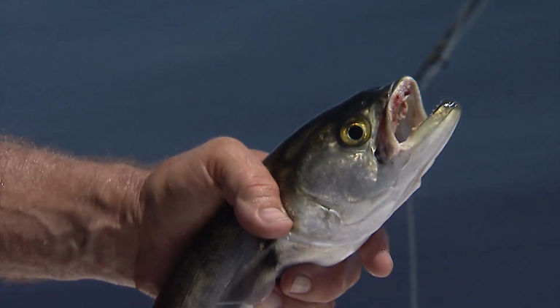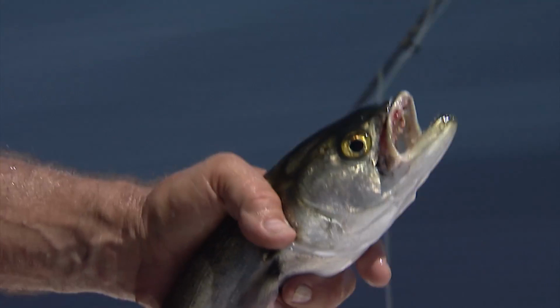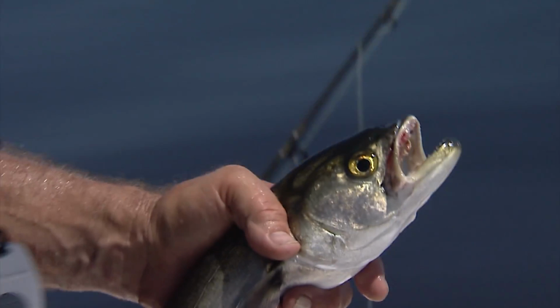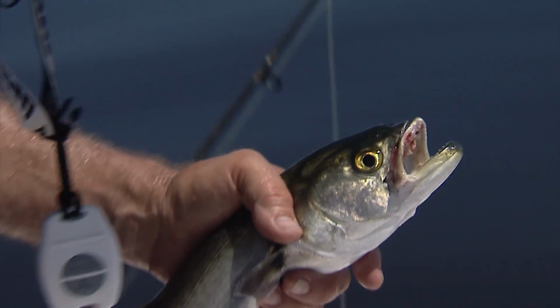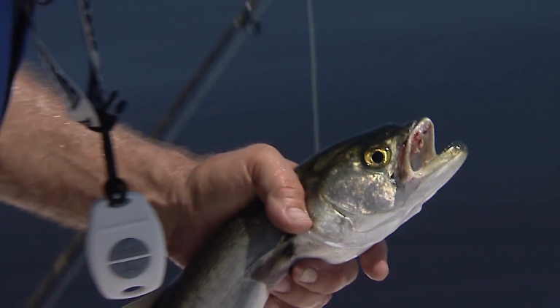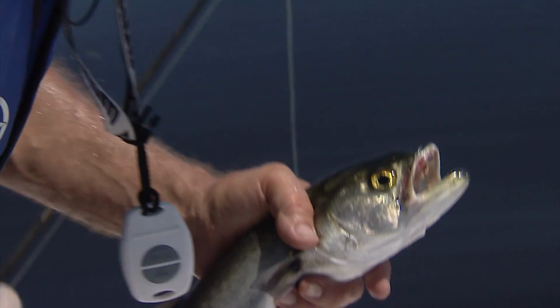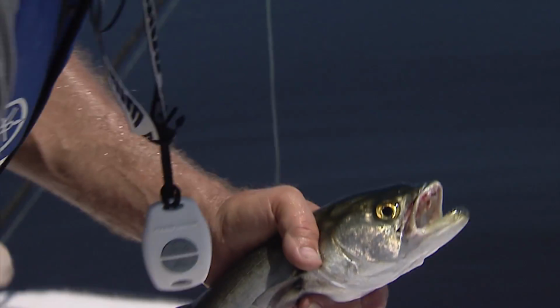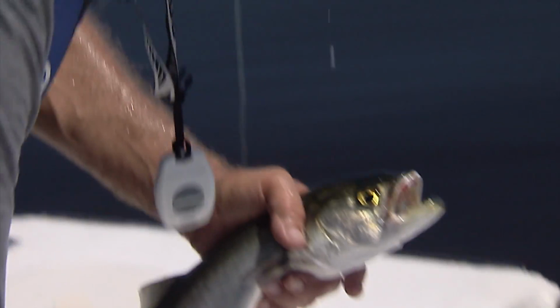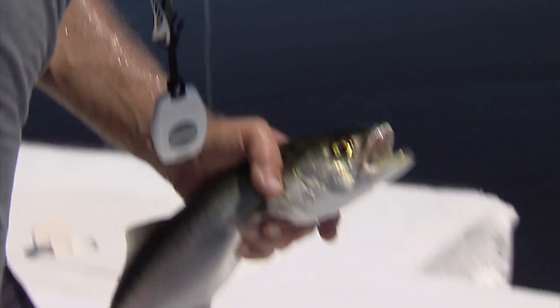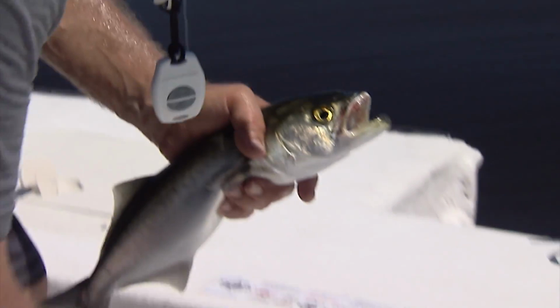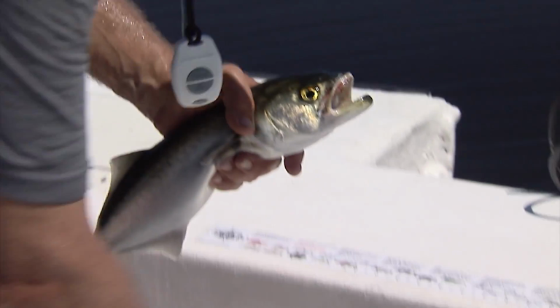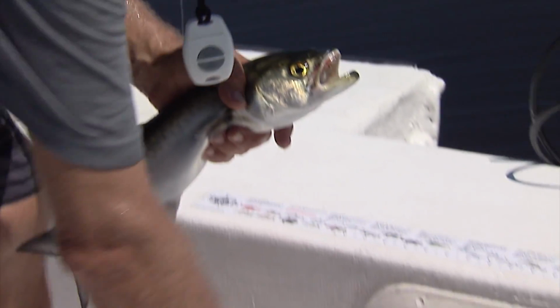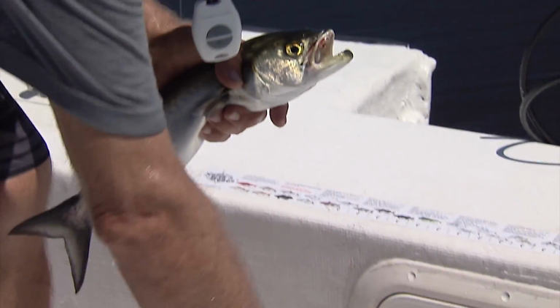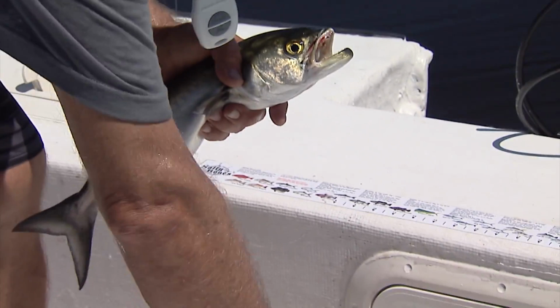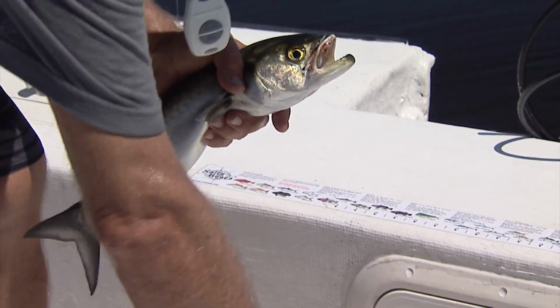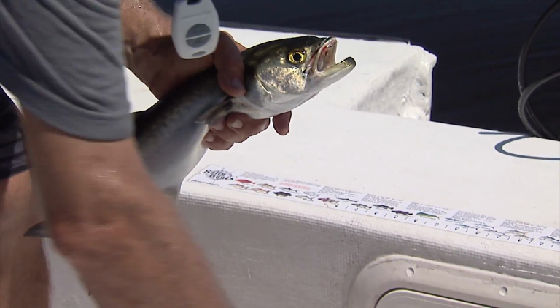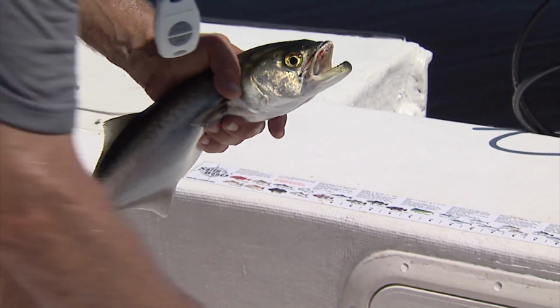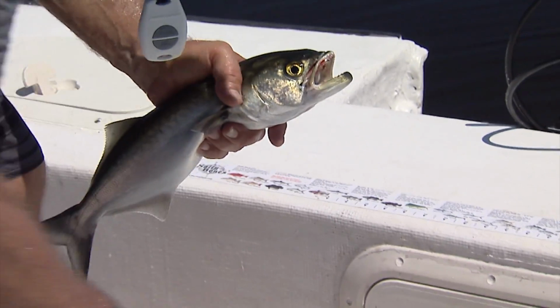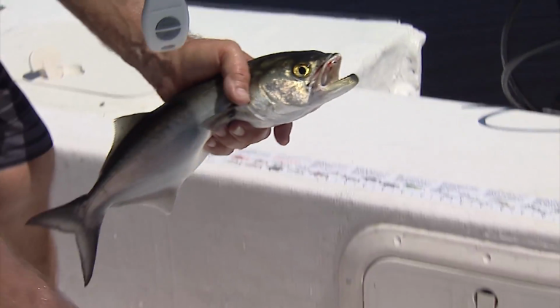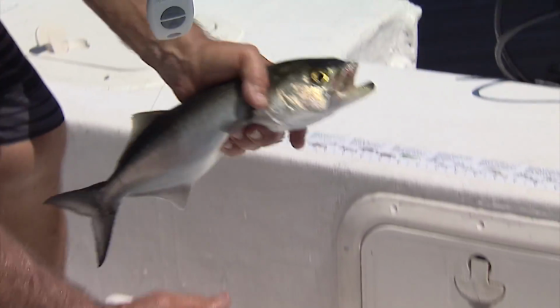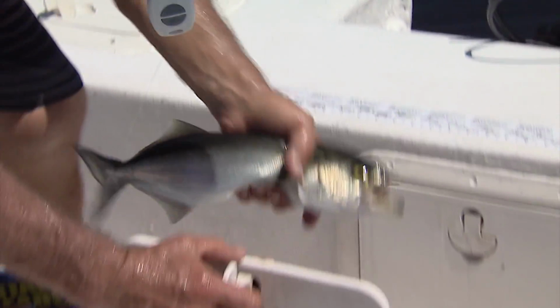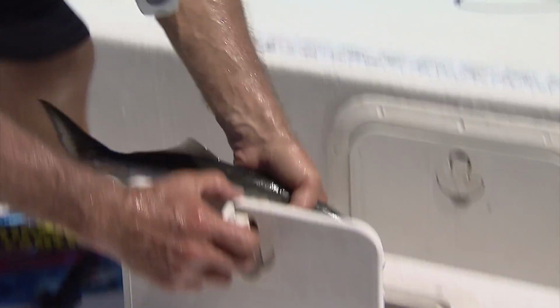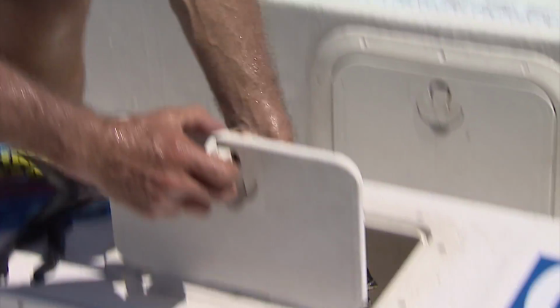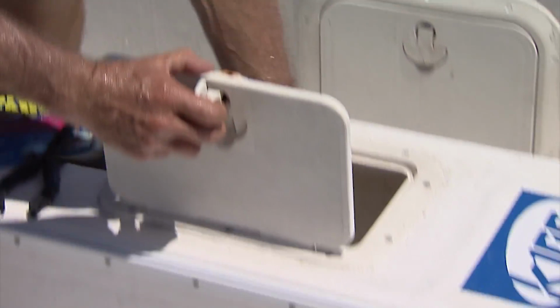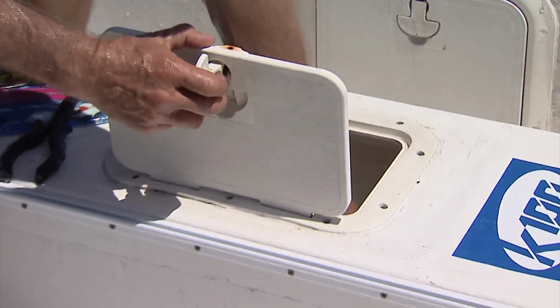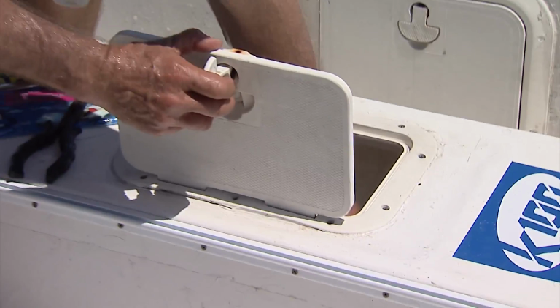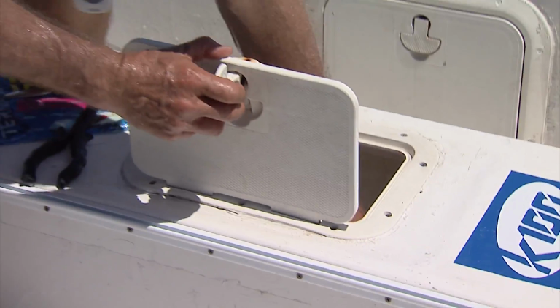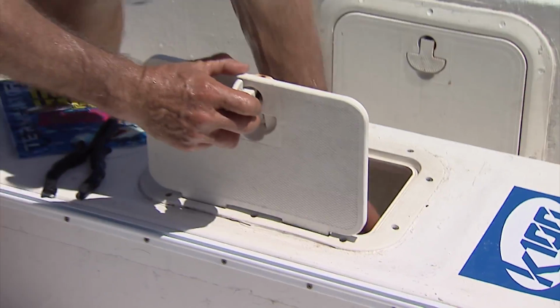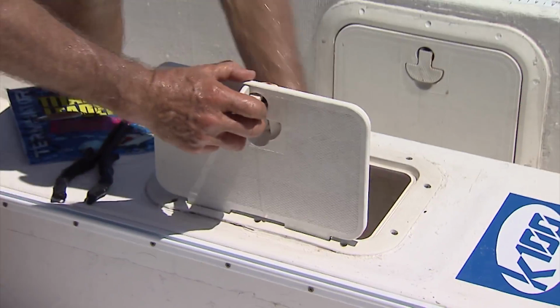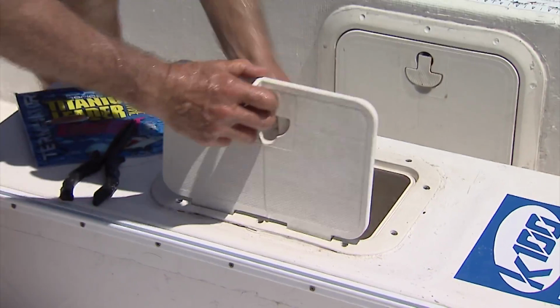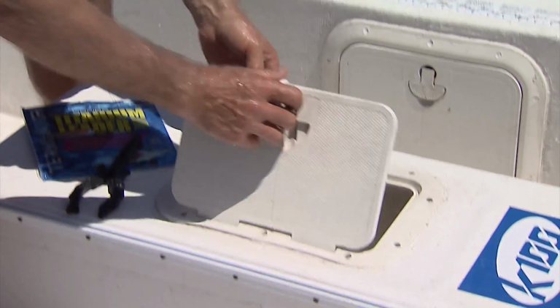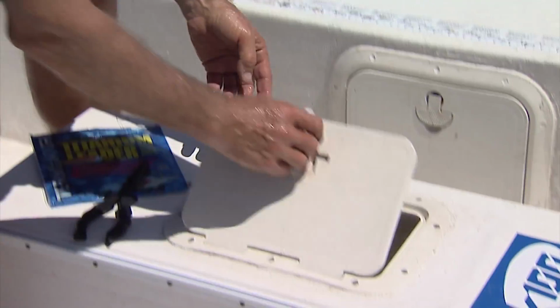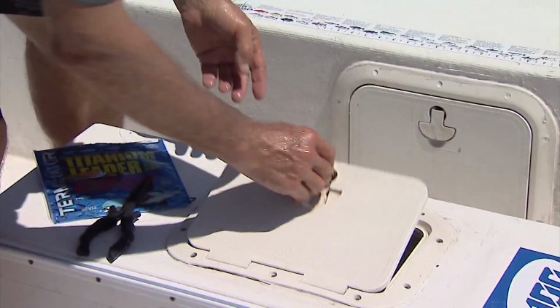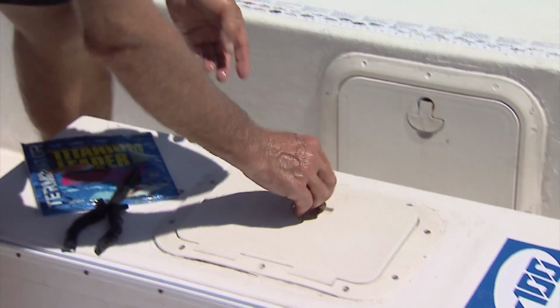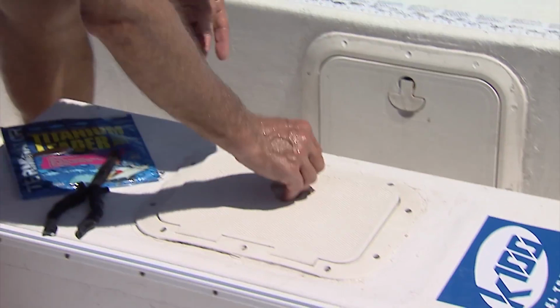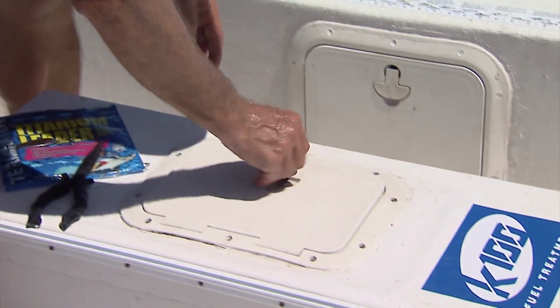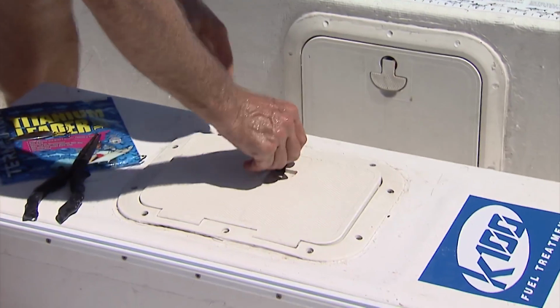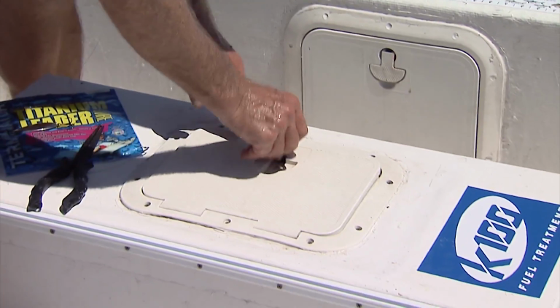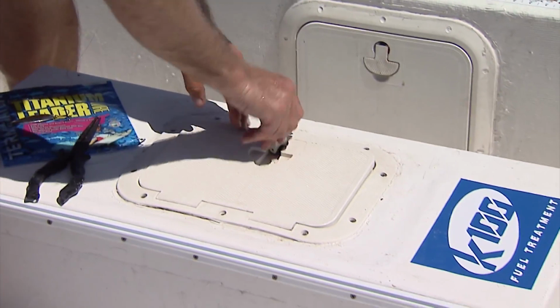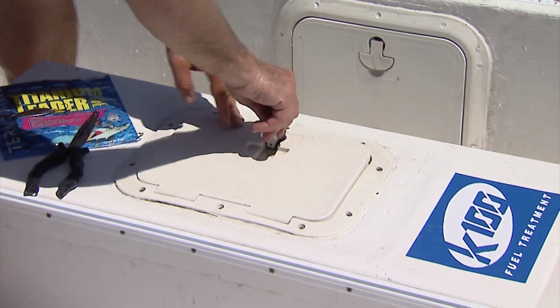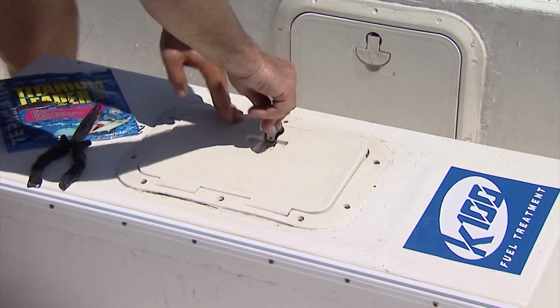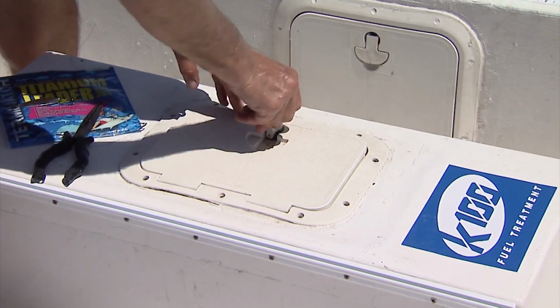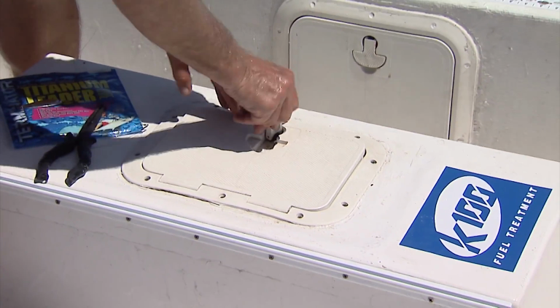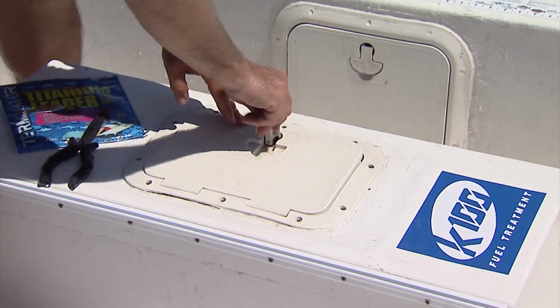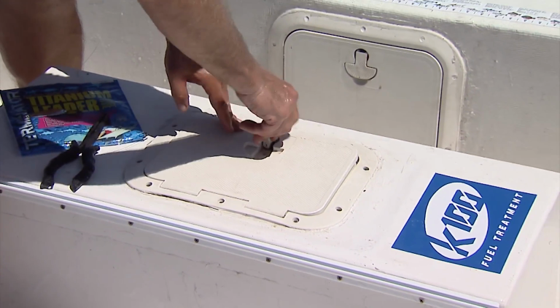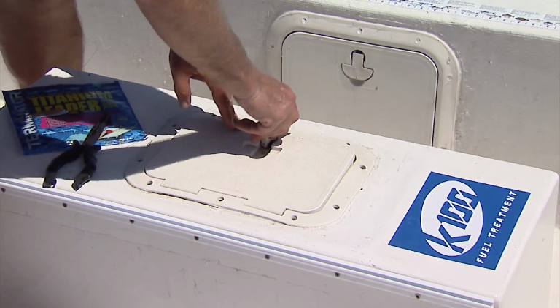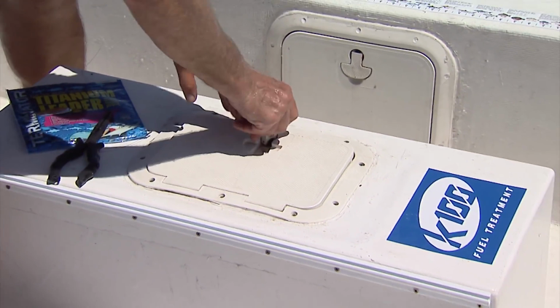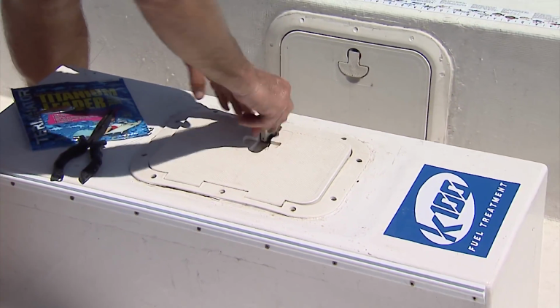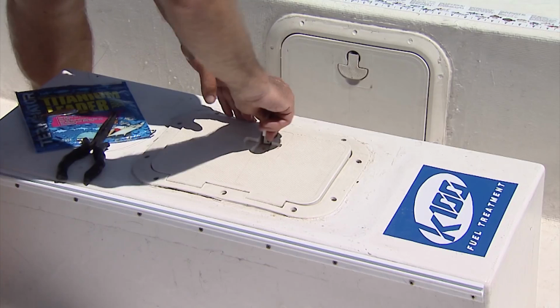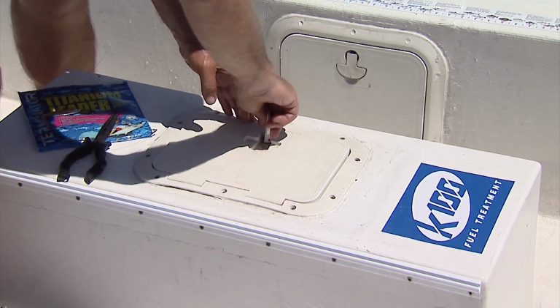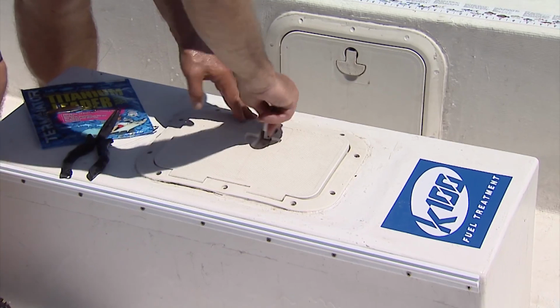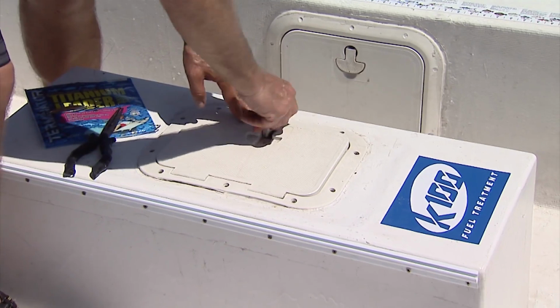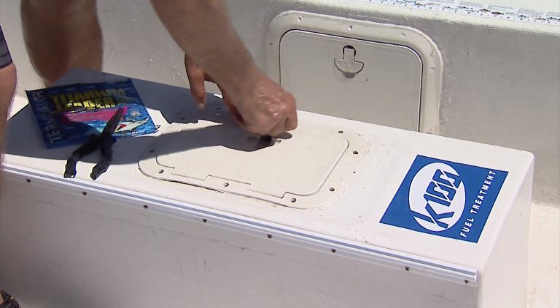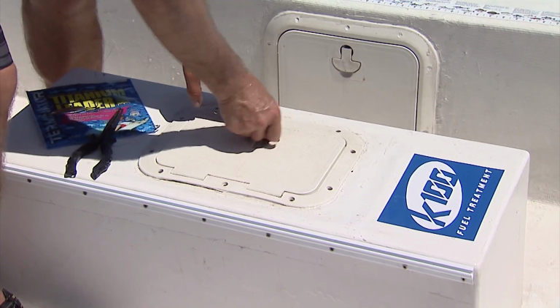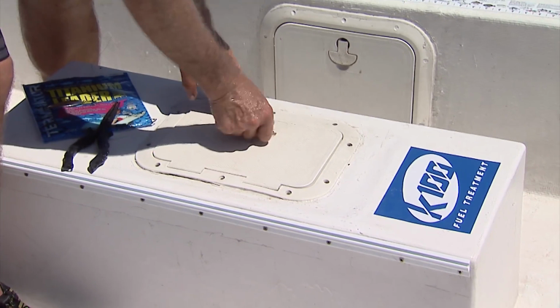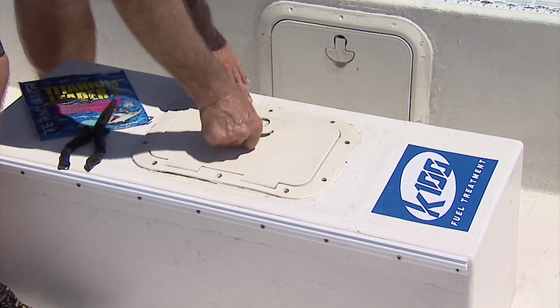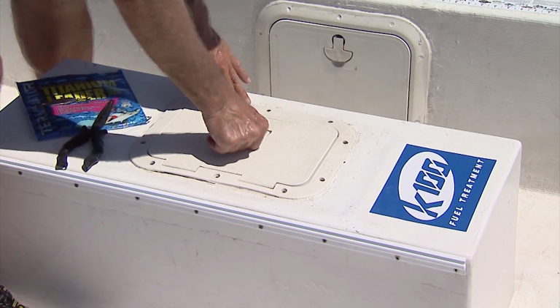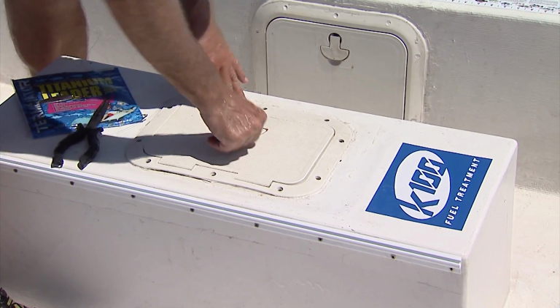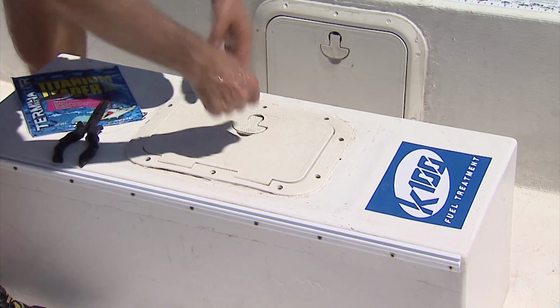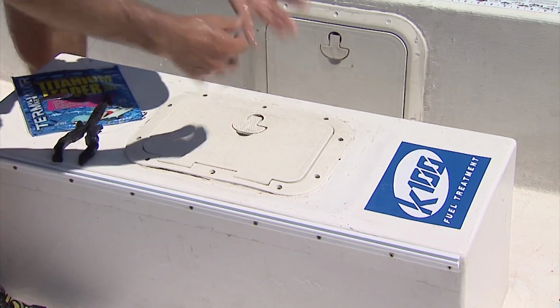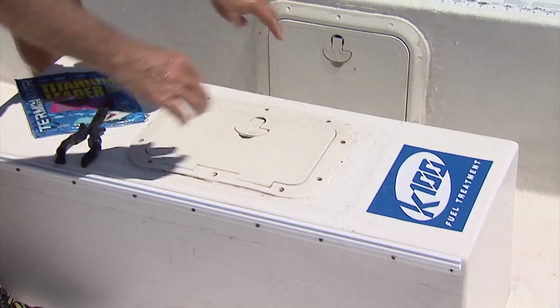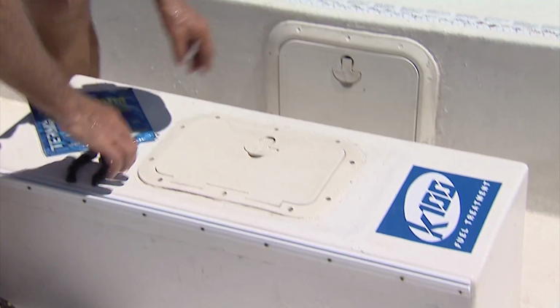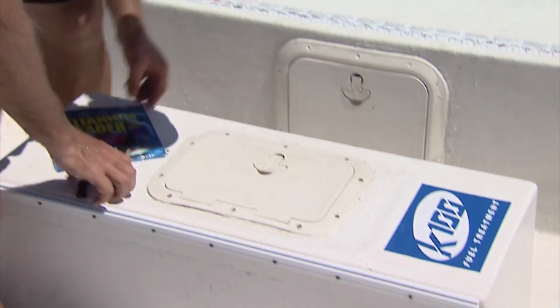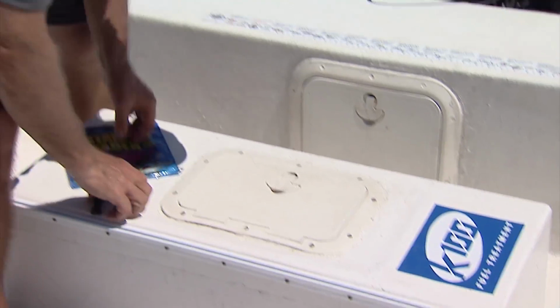He's going to go in the livewell right there. Flop around a little bit if you want. We're going to get ice on him in a little bit.